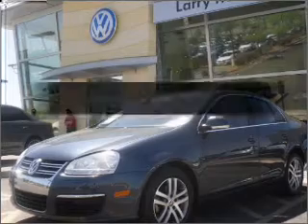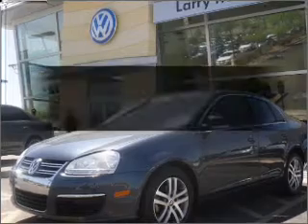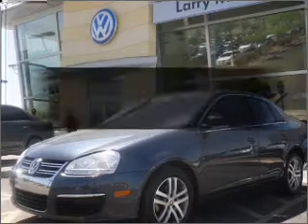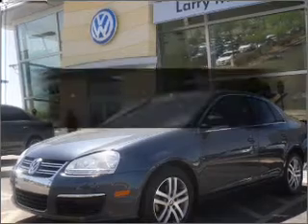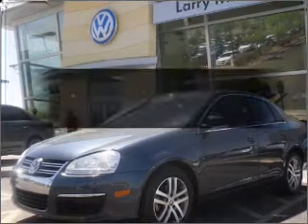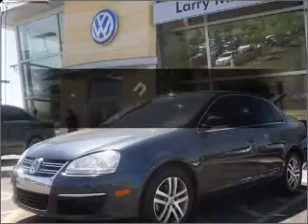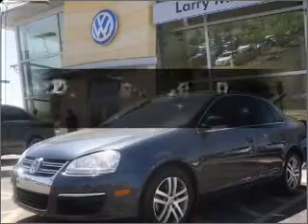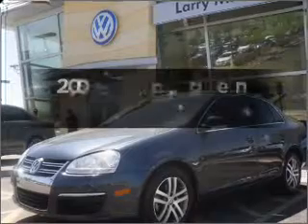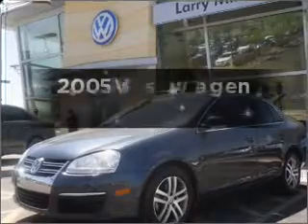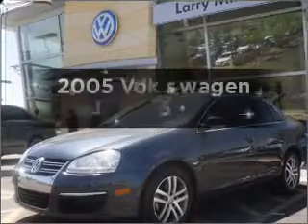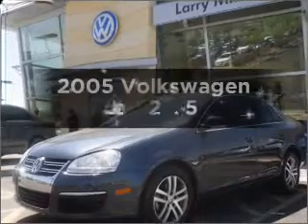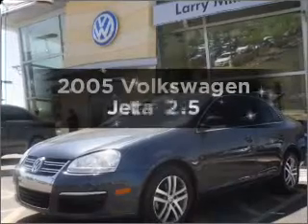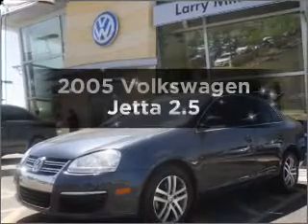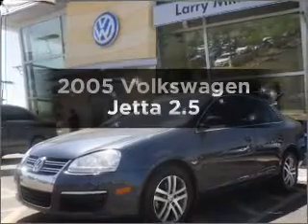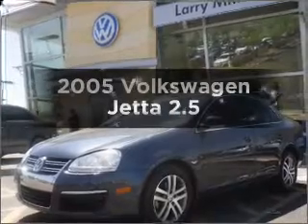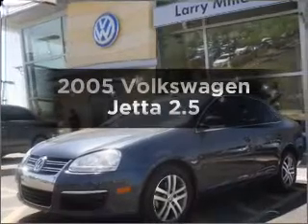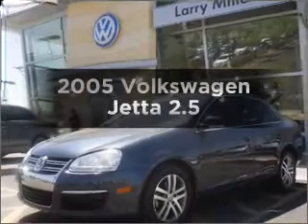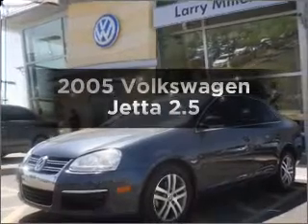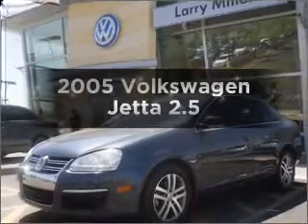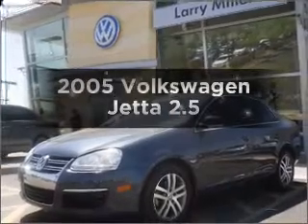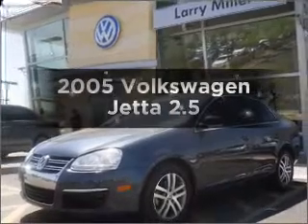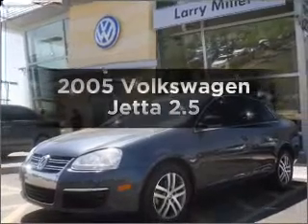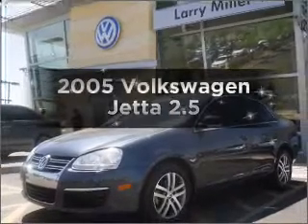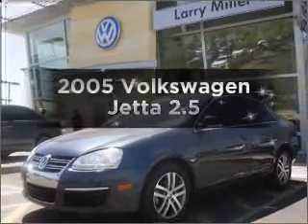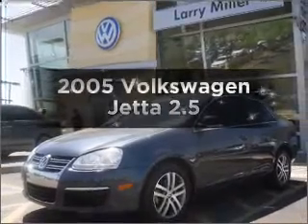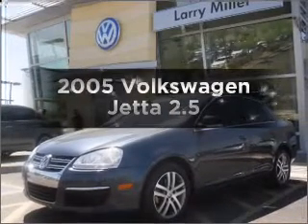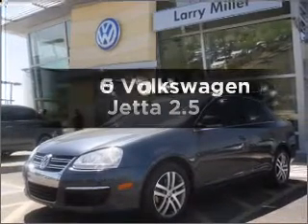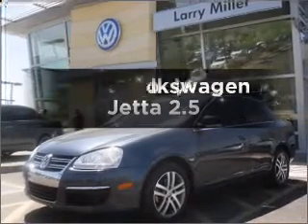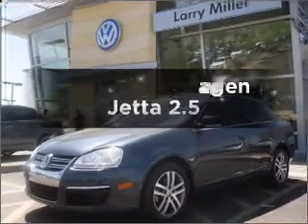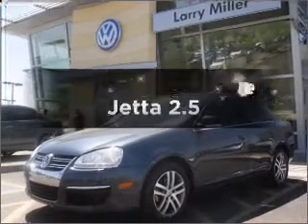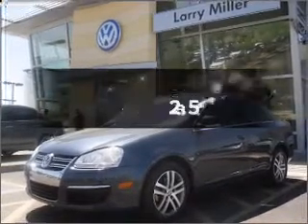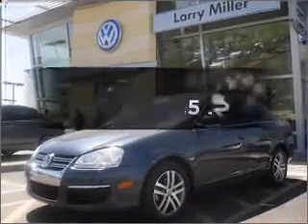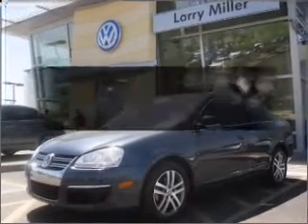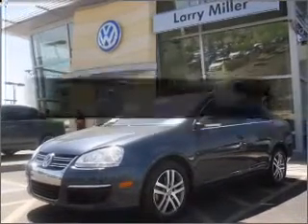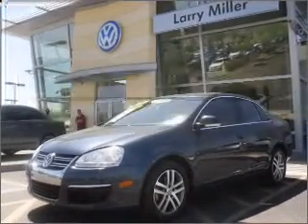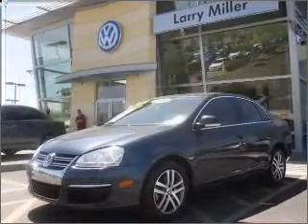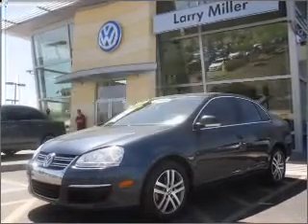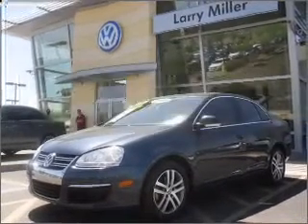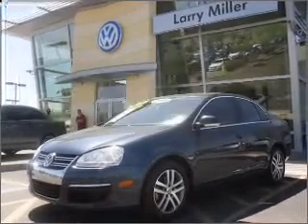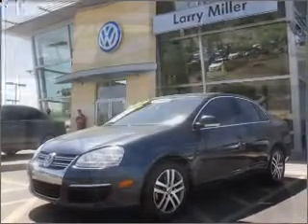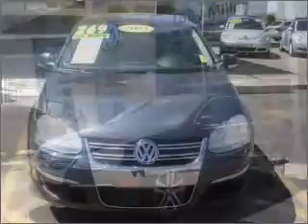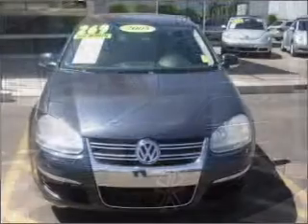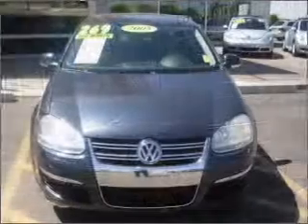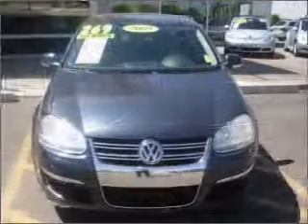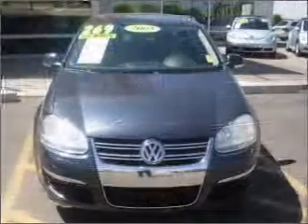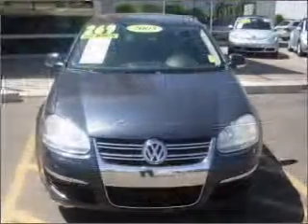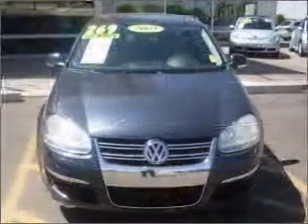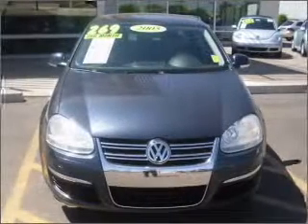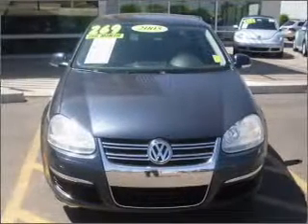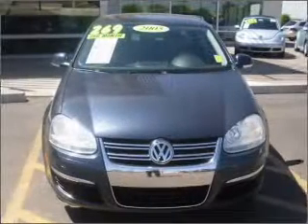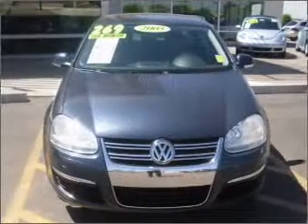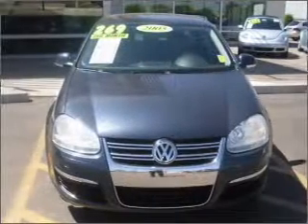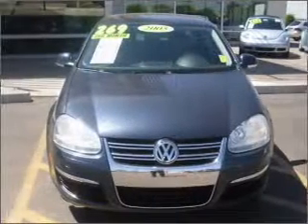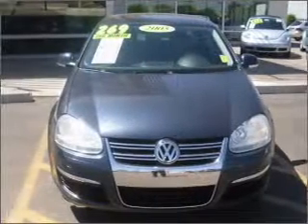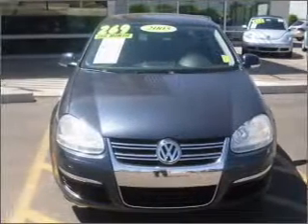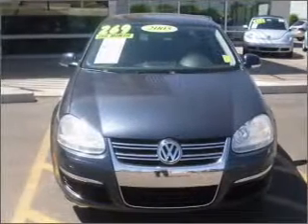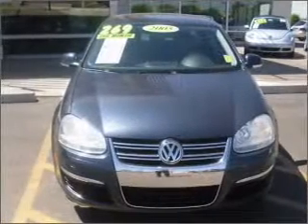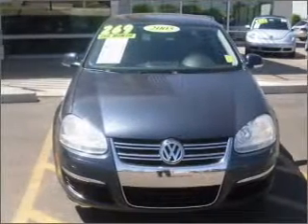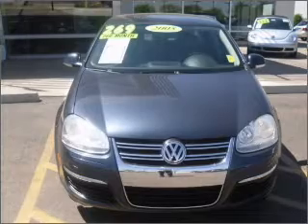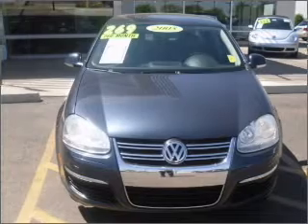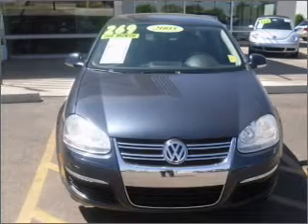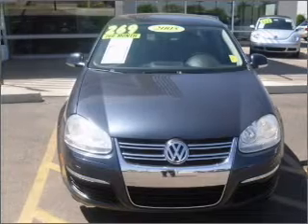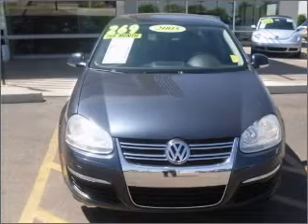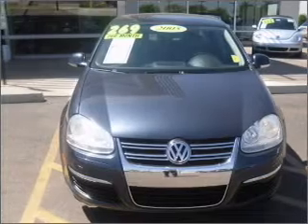Get noticed in this 2005 Volkswagen Jetta. Travel the roads in style and comfort in this great vehicle.